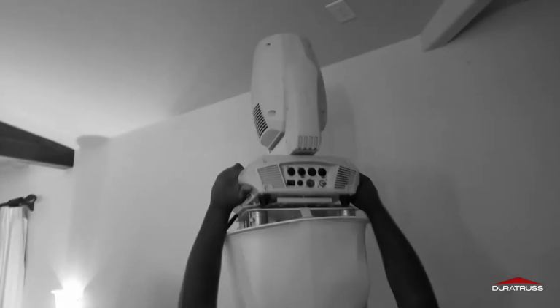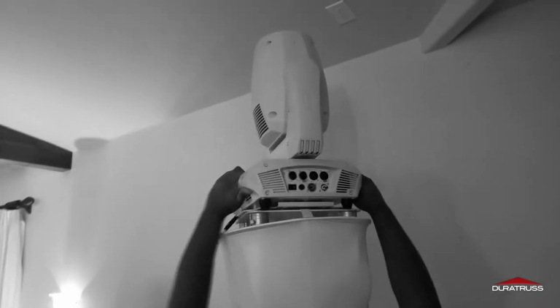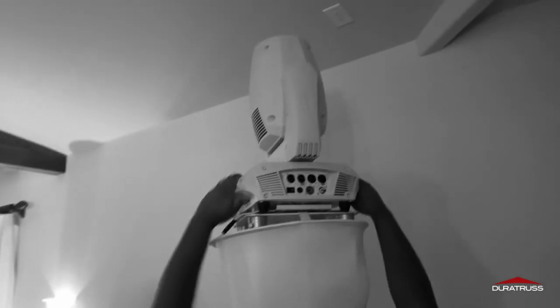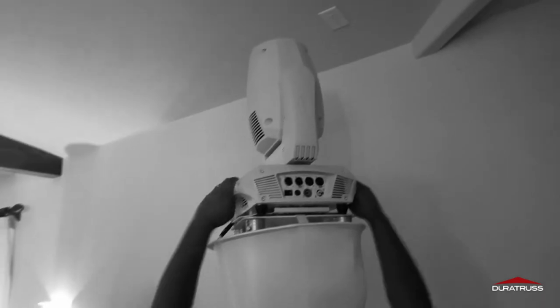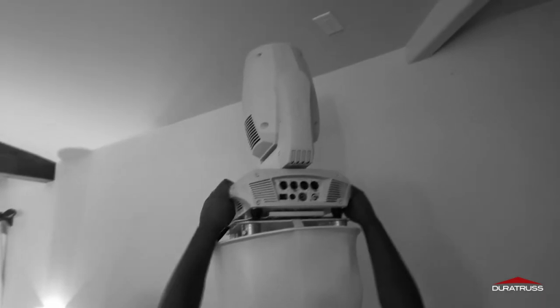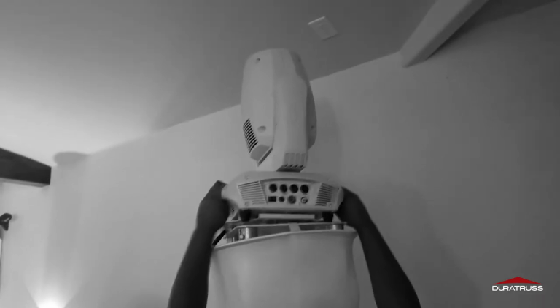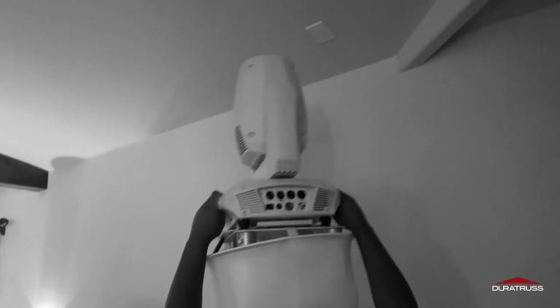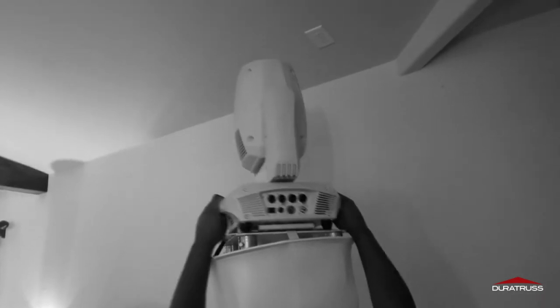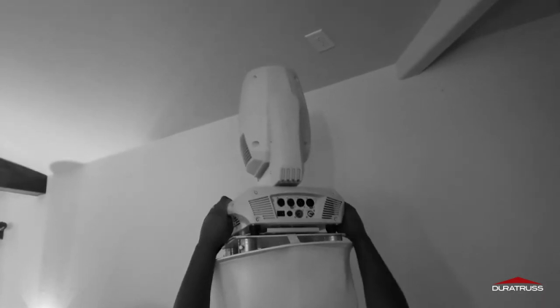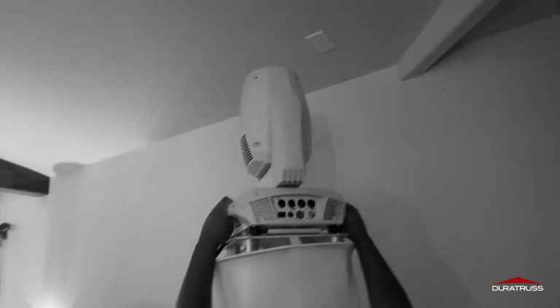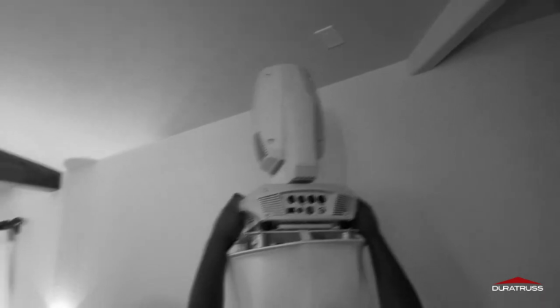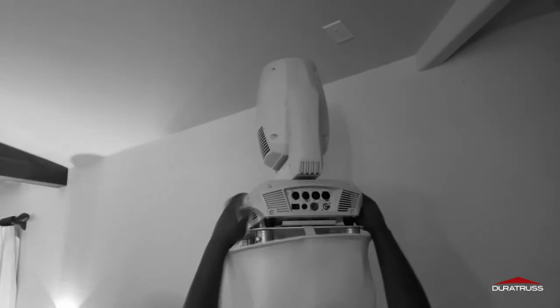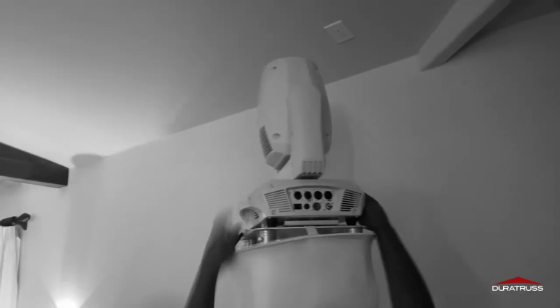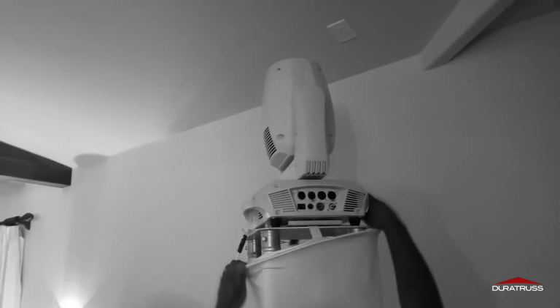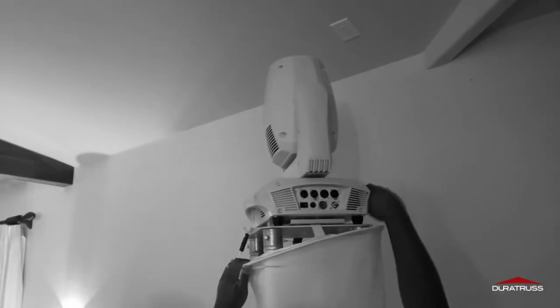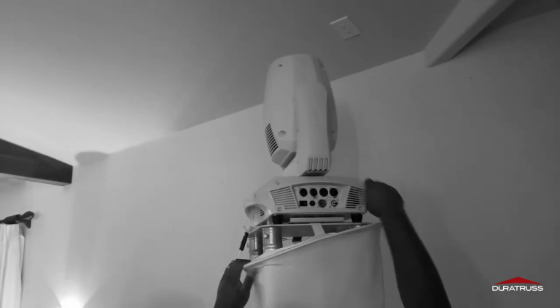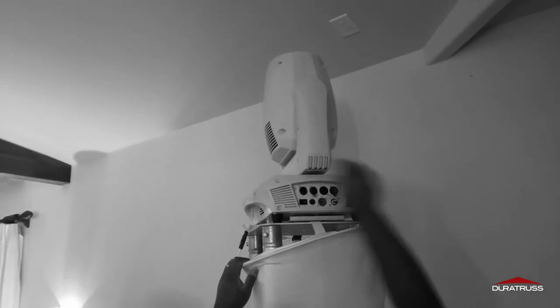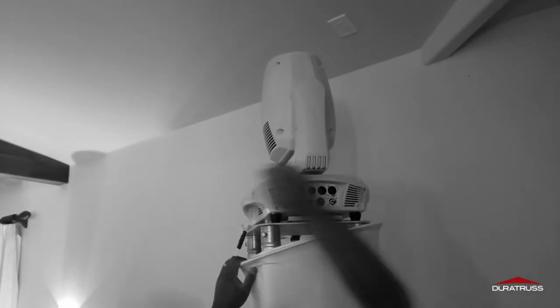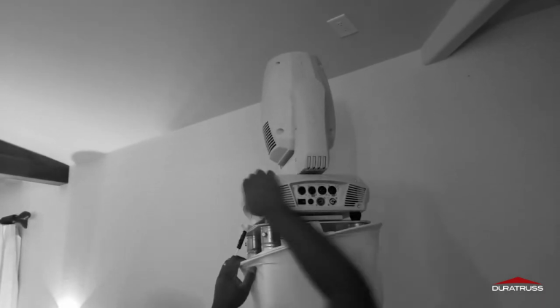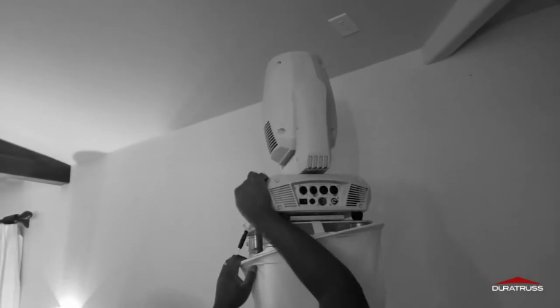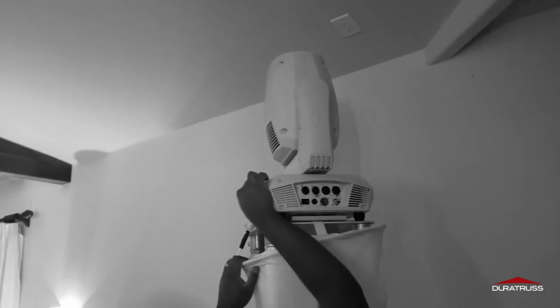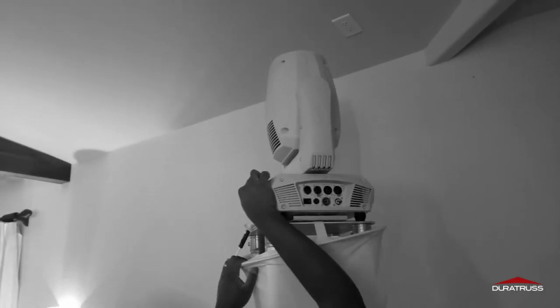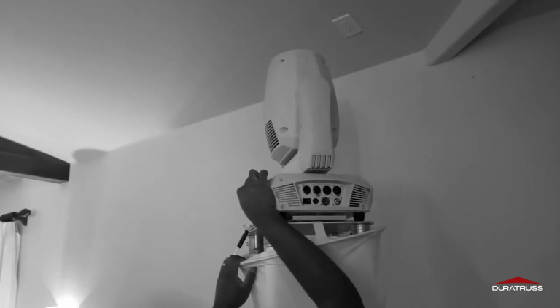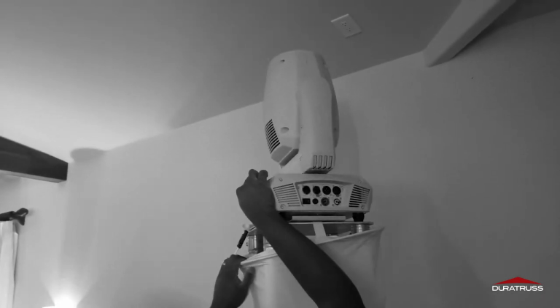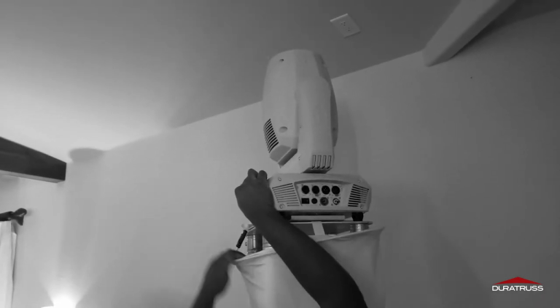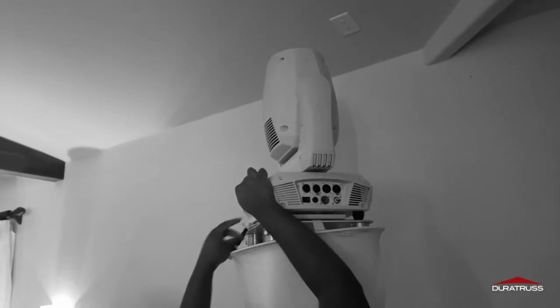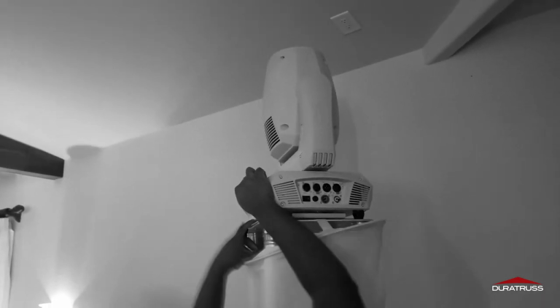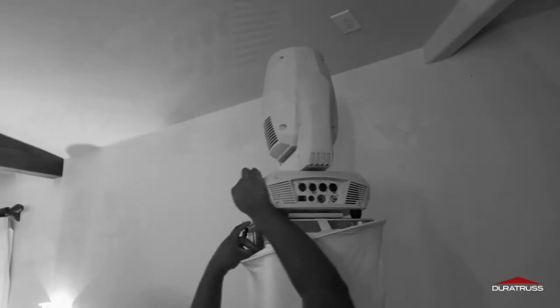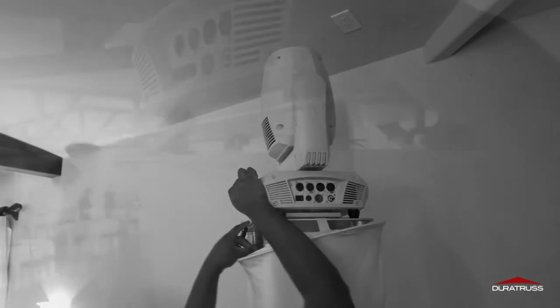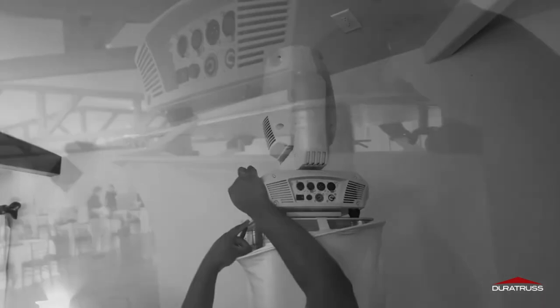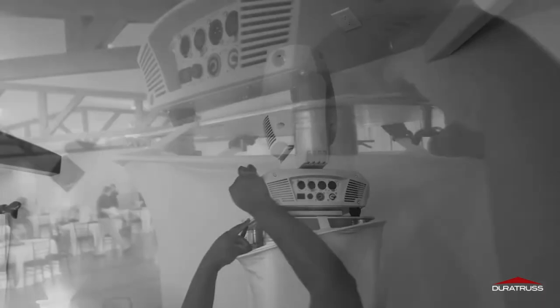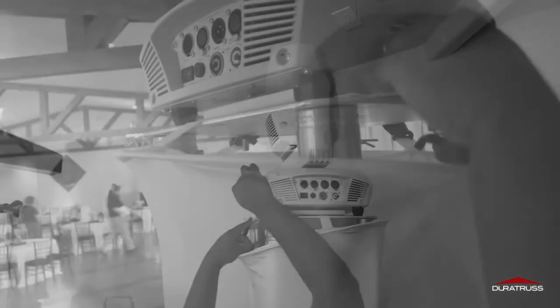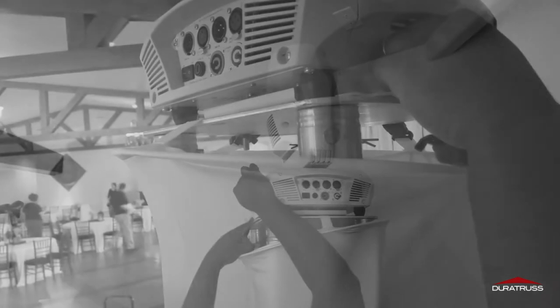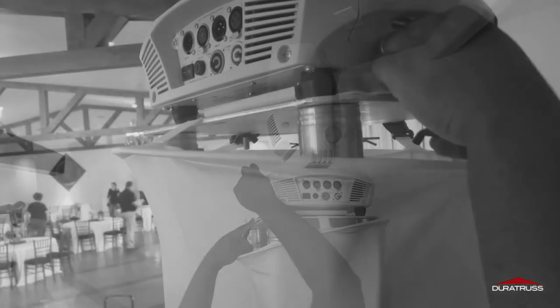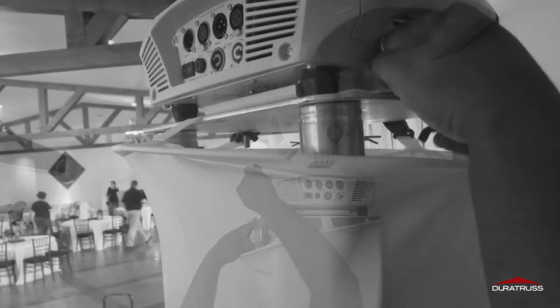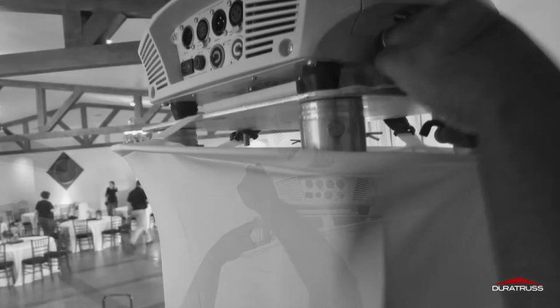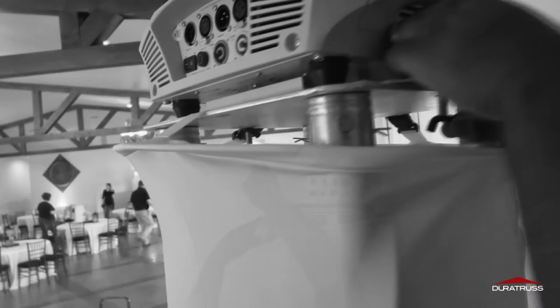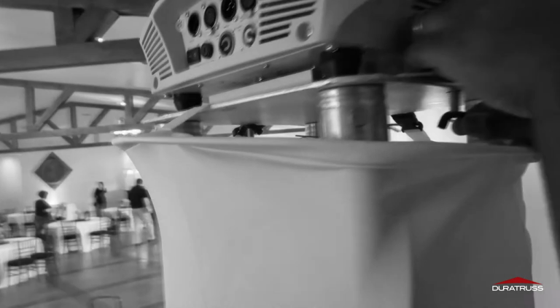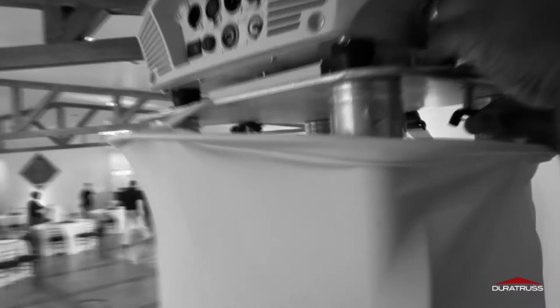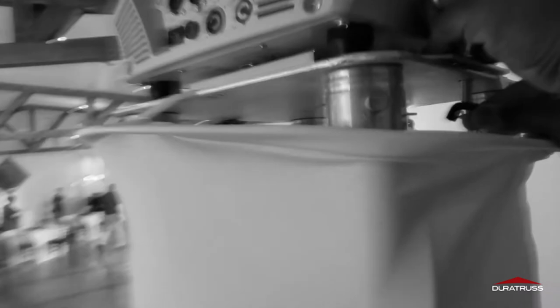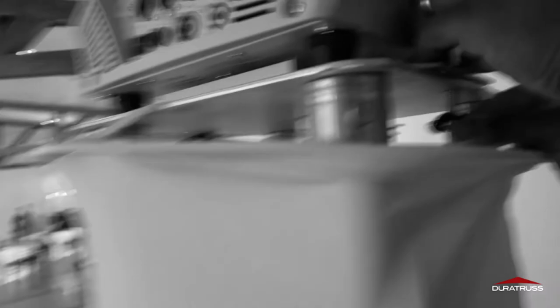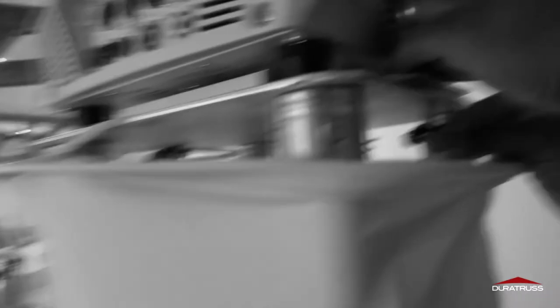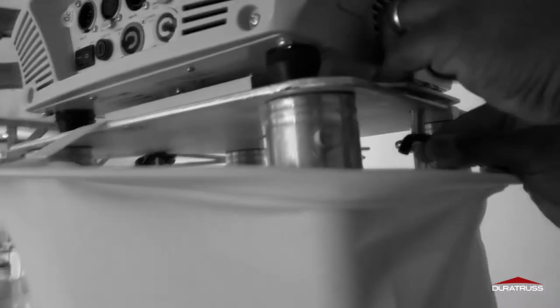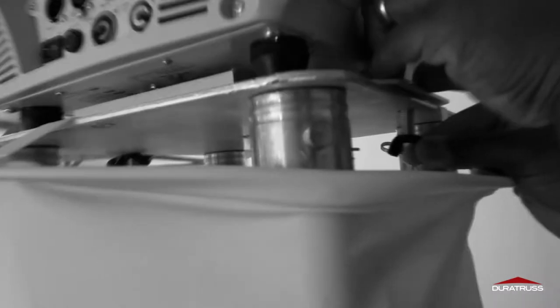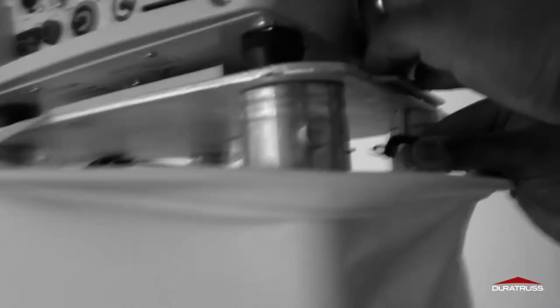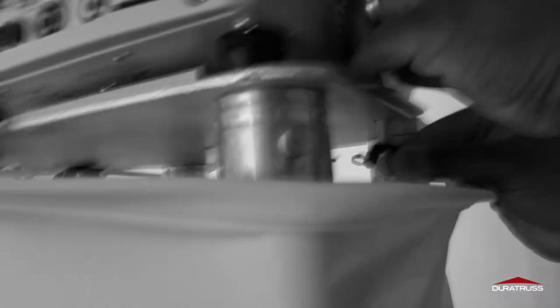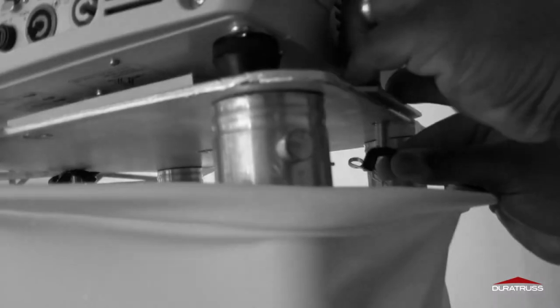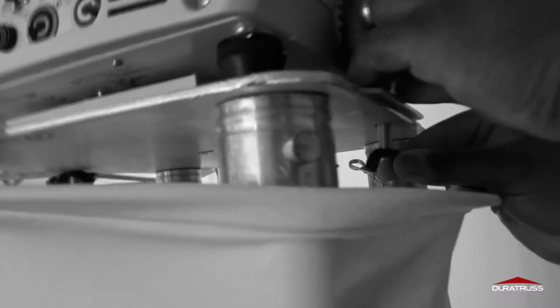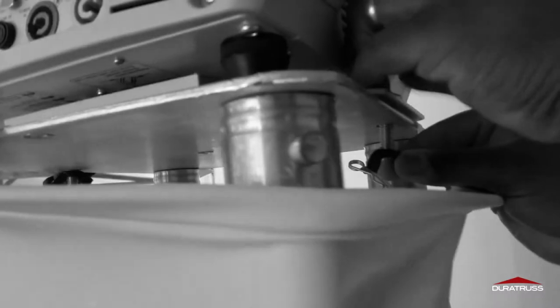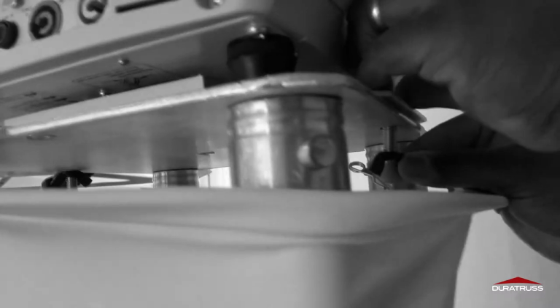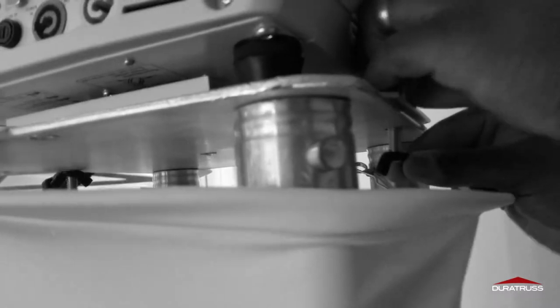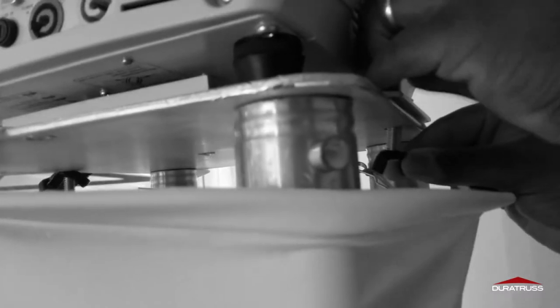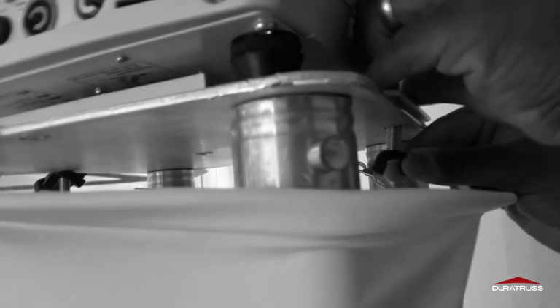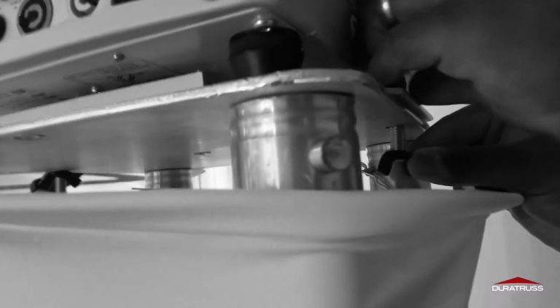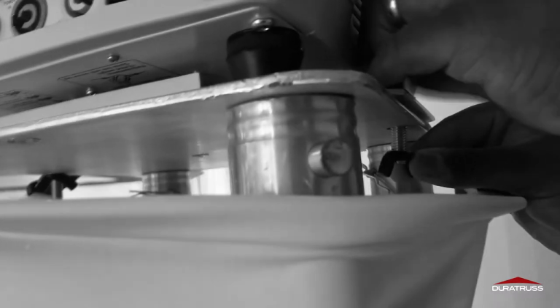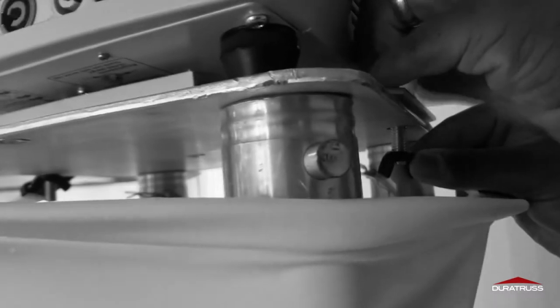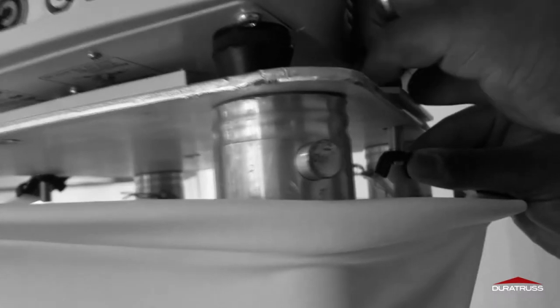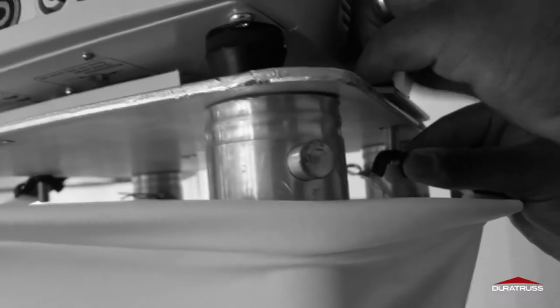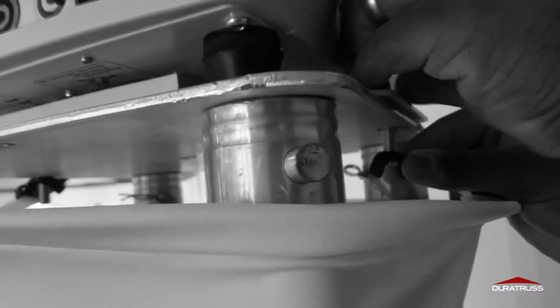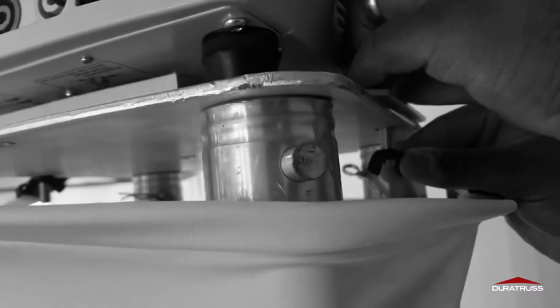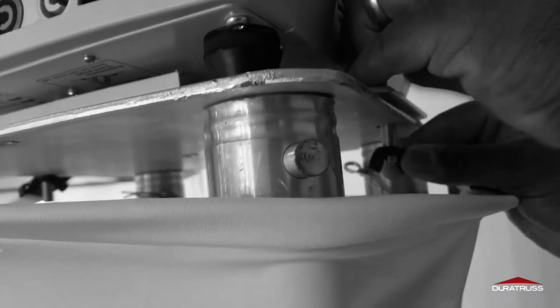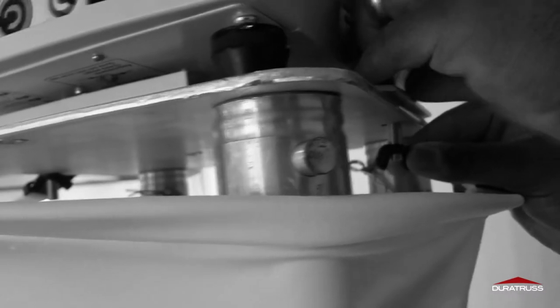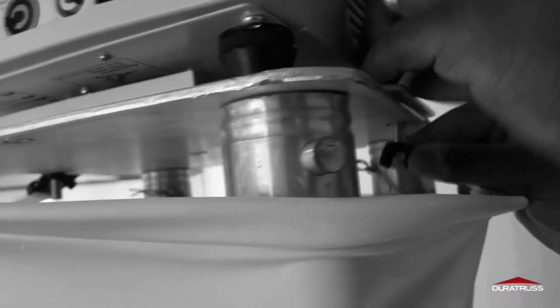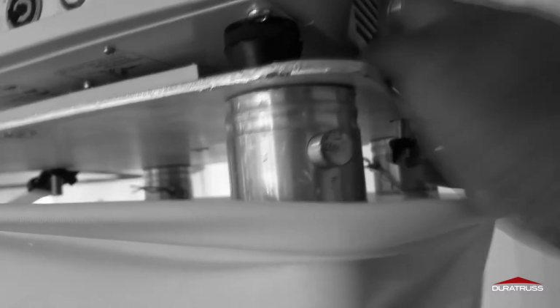For horizontal truss, you can't use it — it will kind of look funky. But for vertical truss, absolutely, it looks really good.